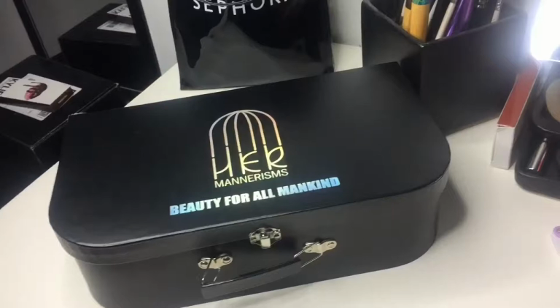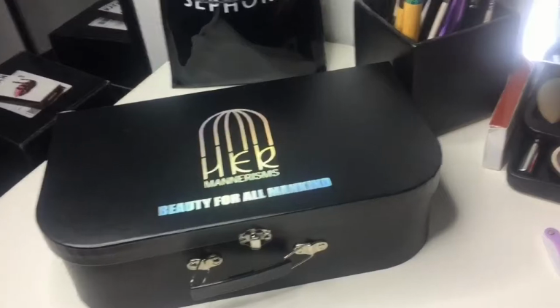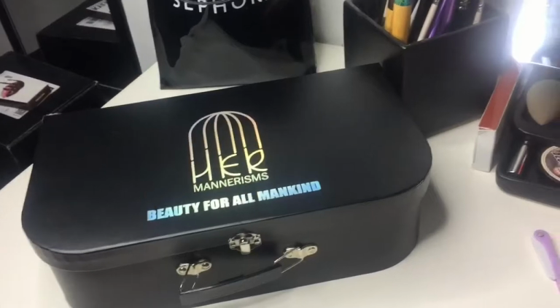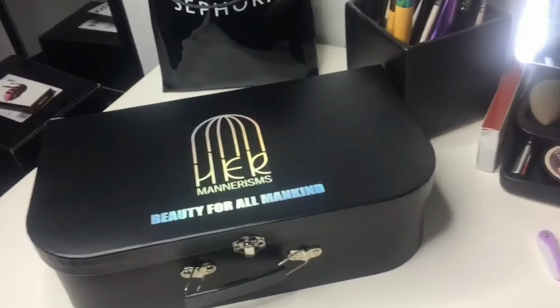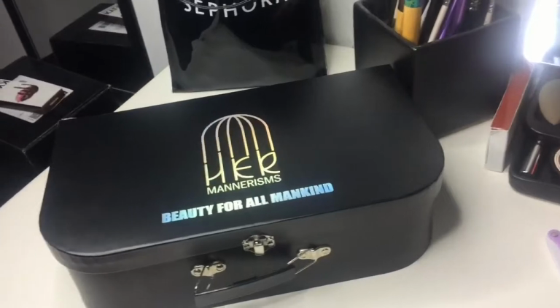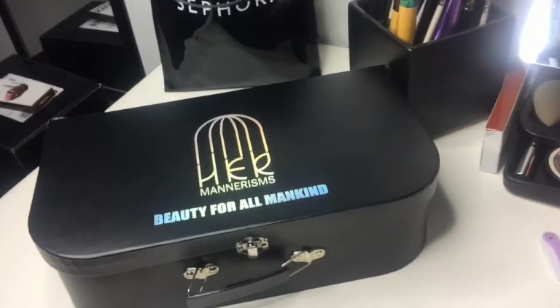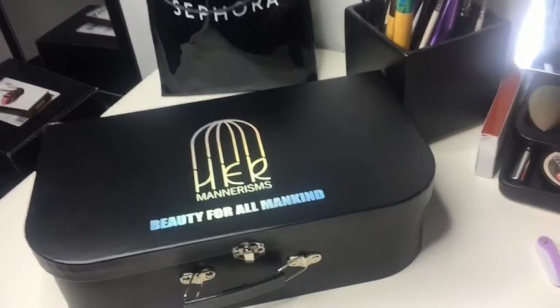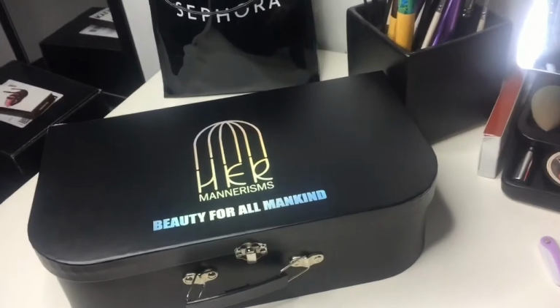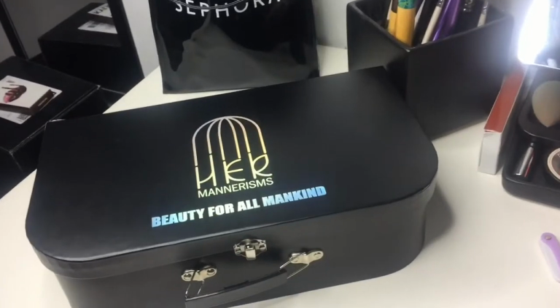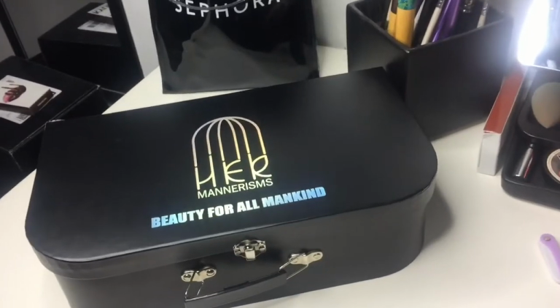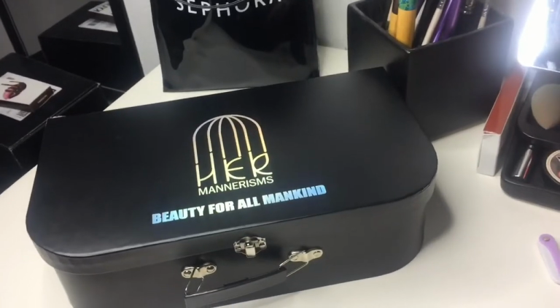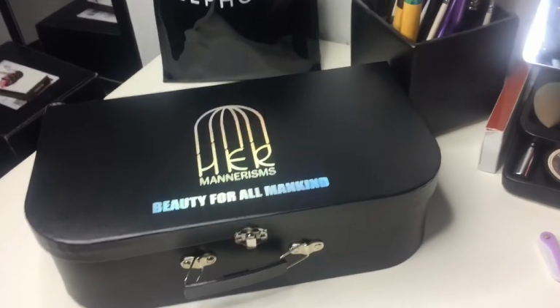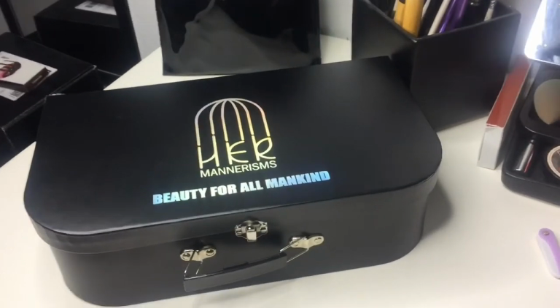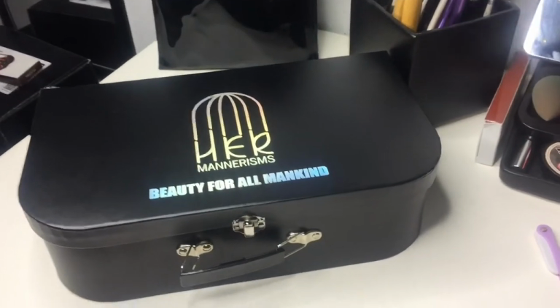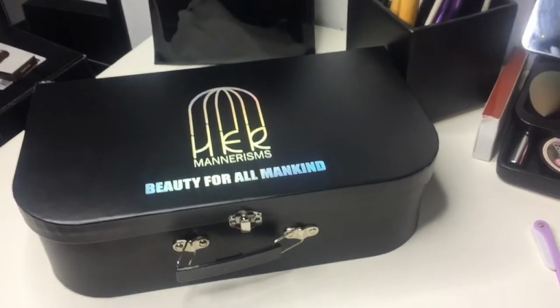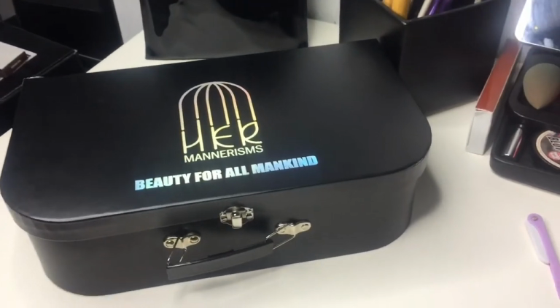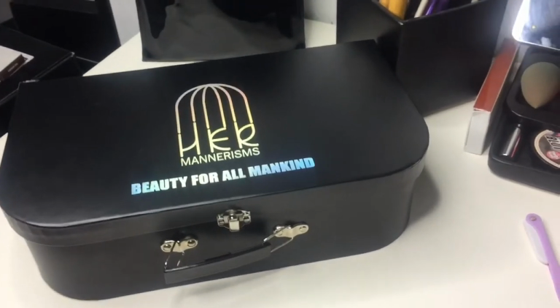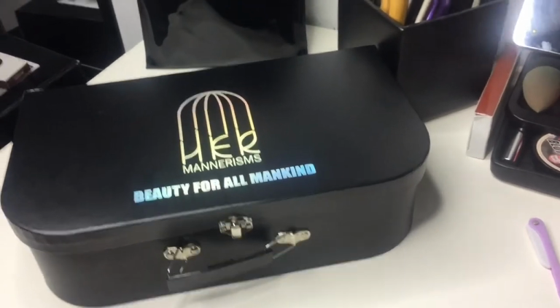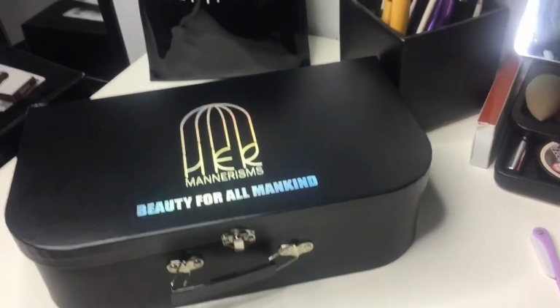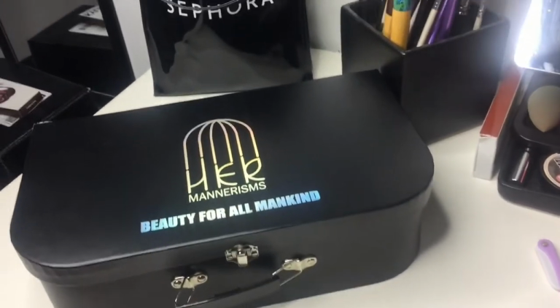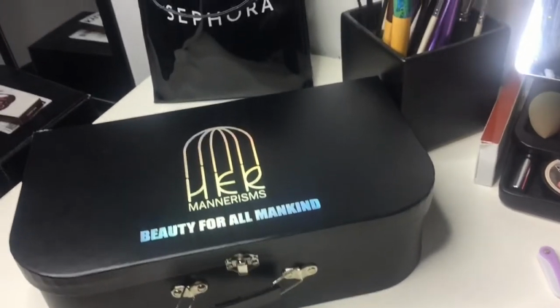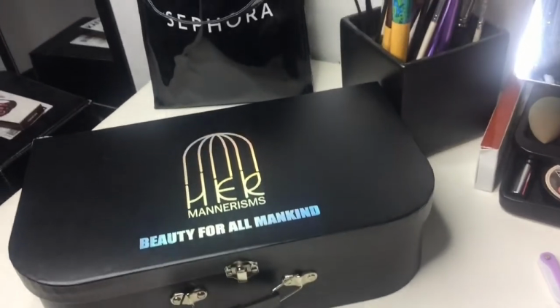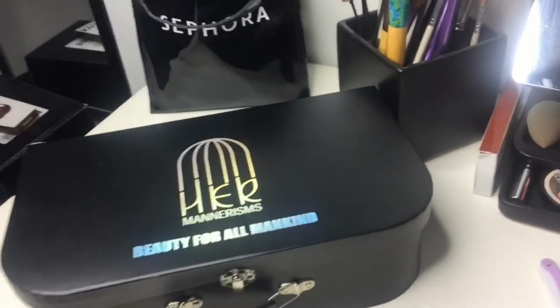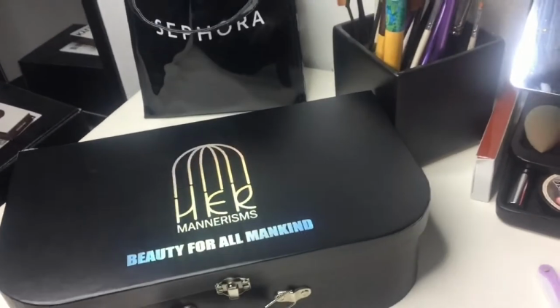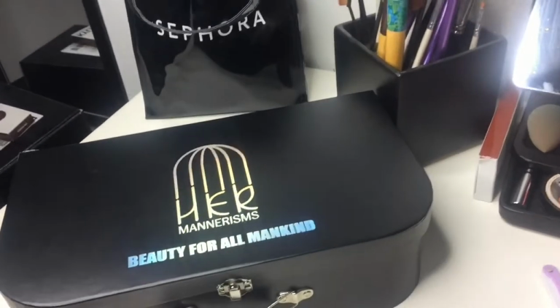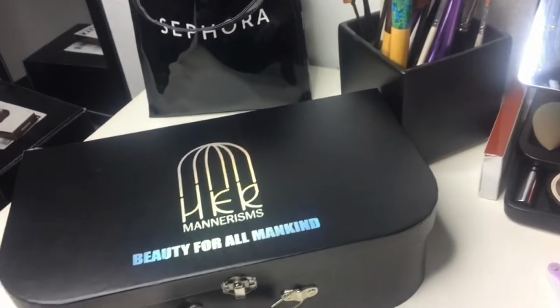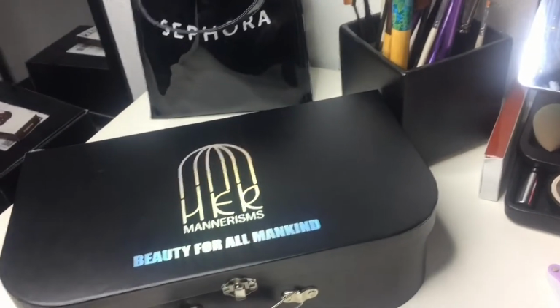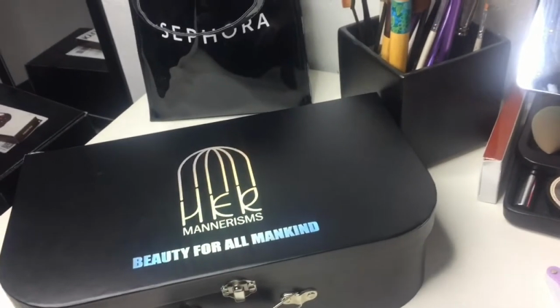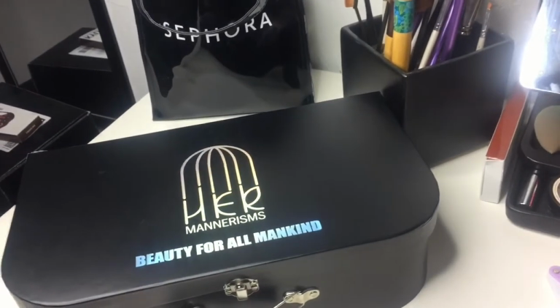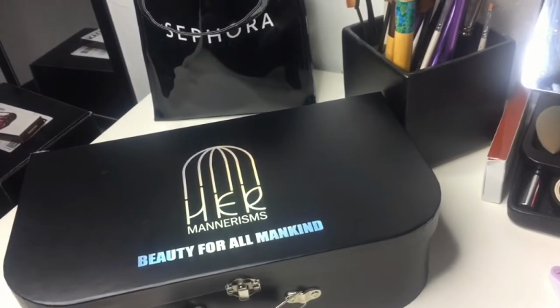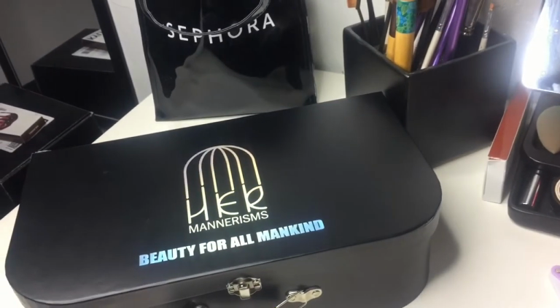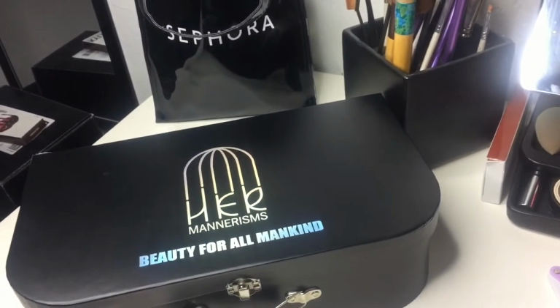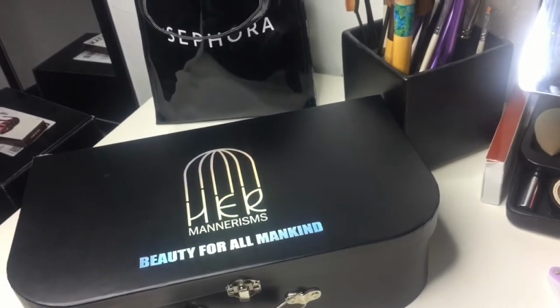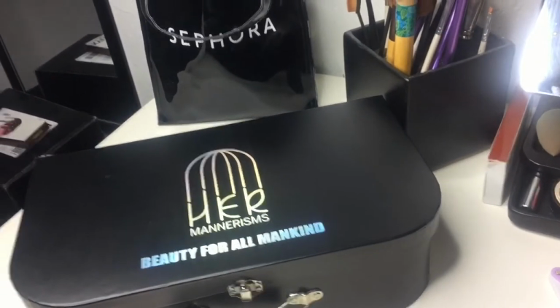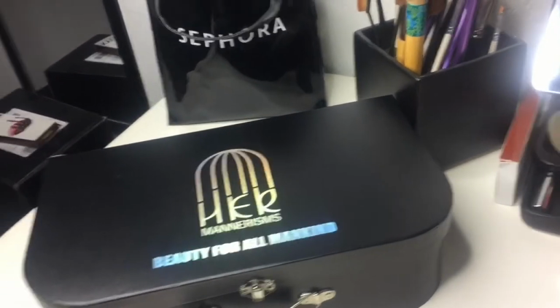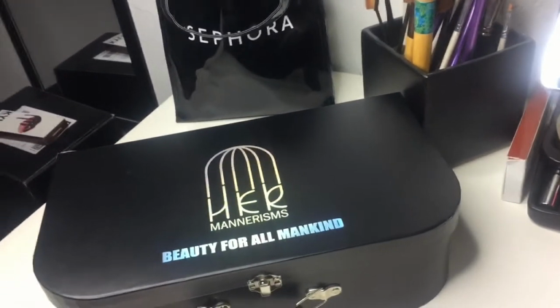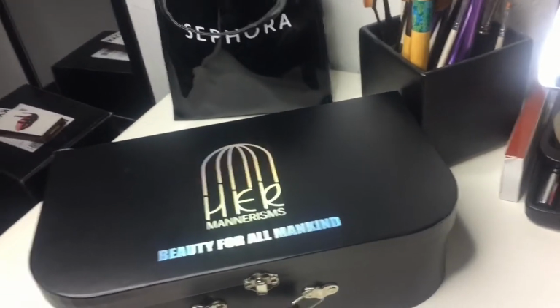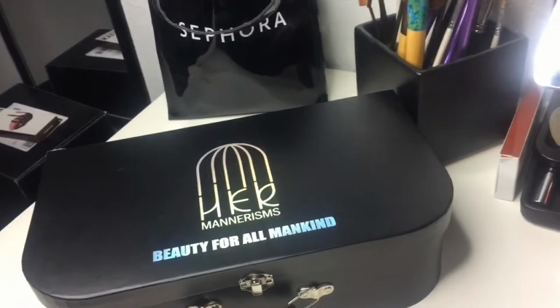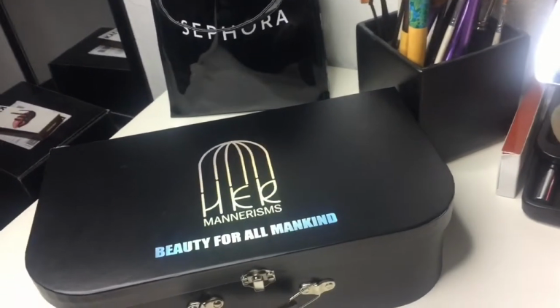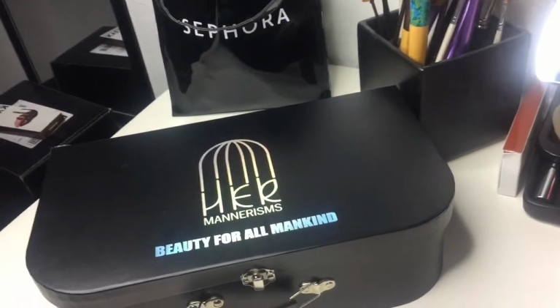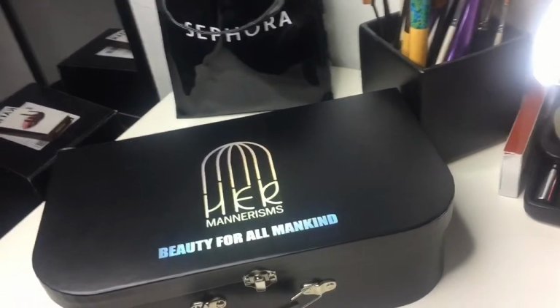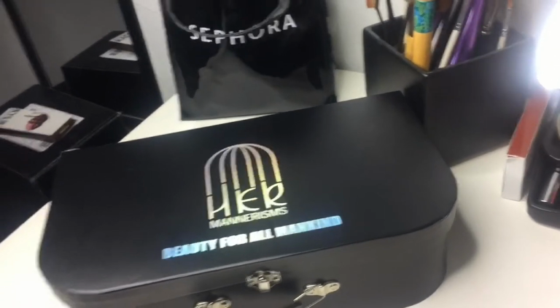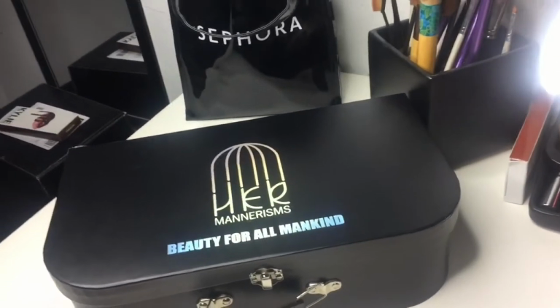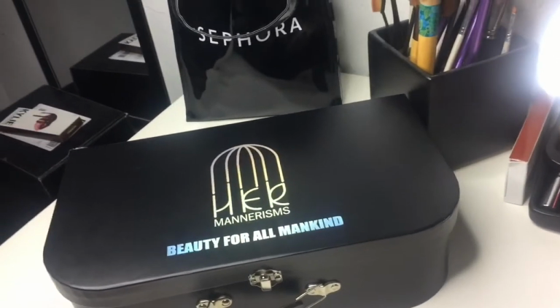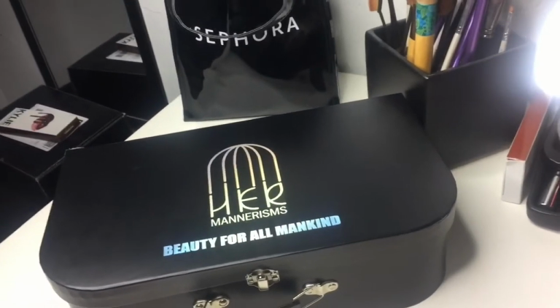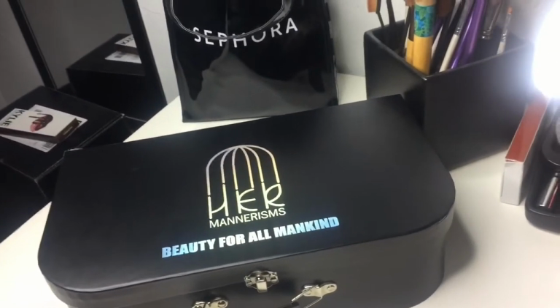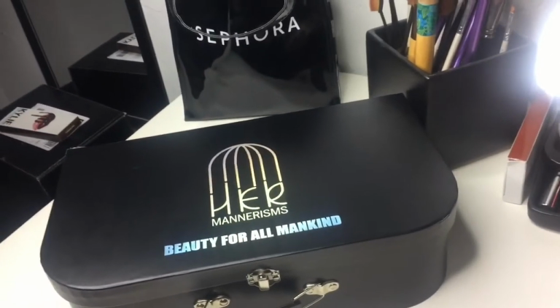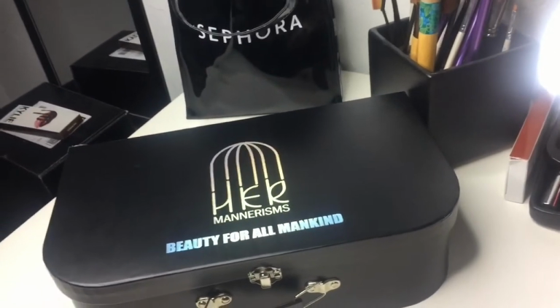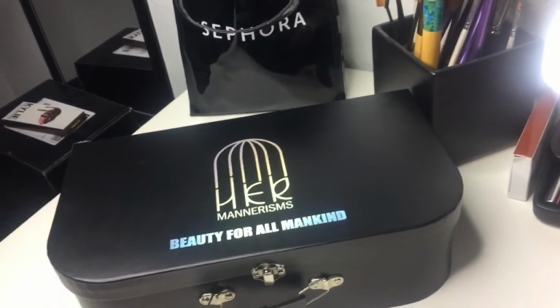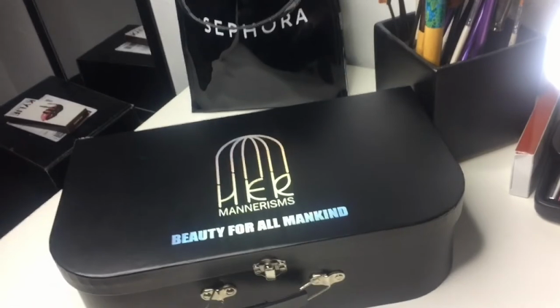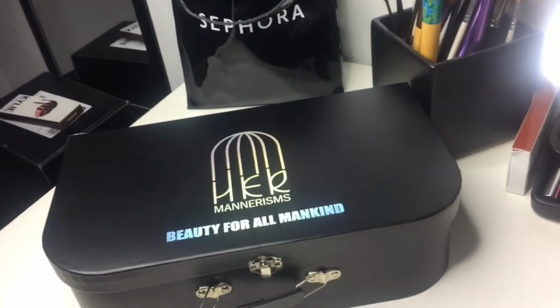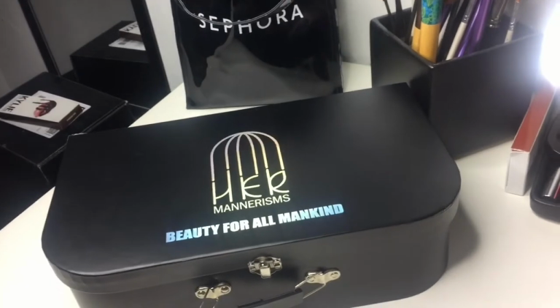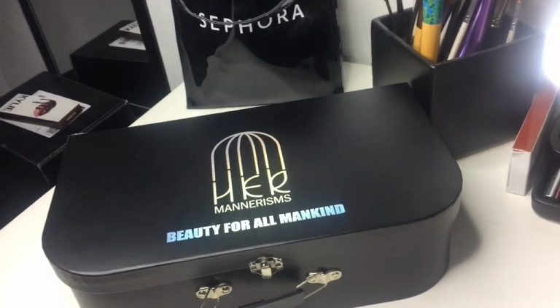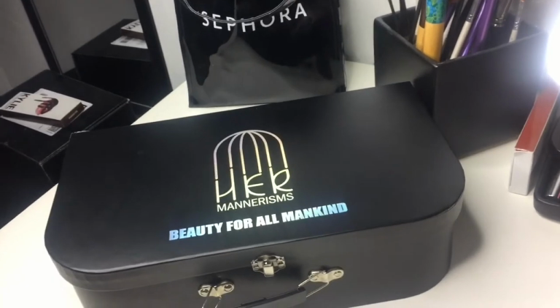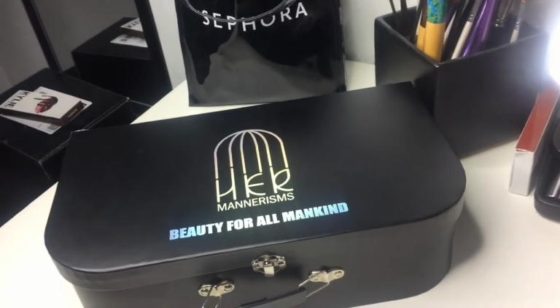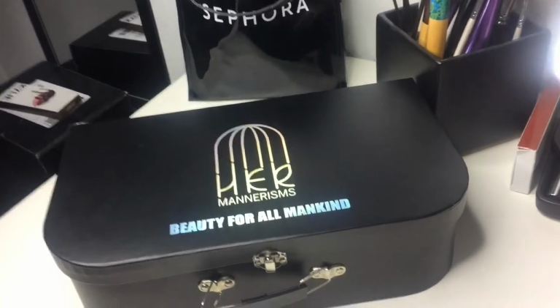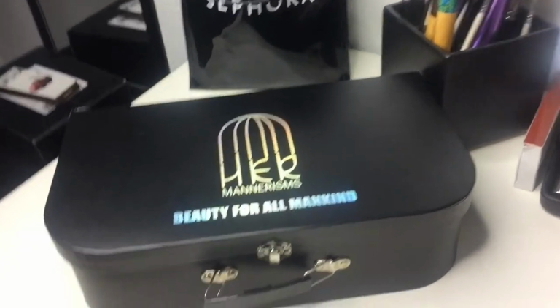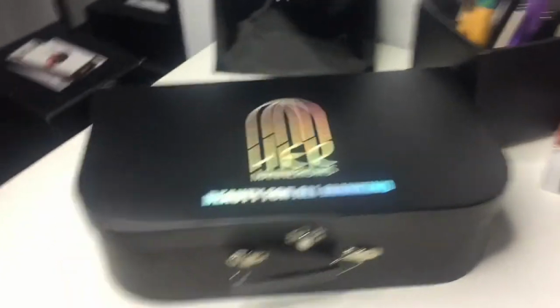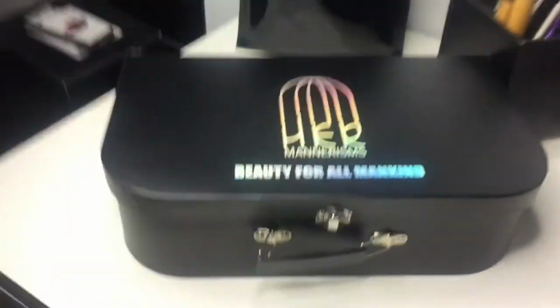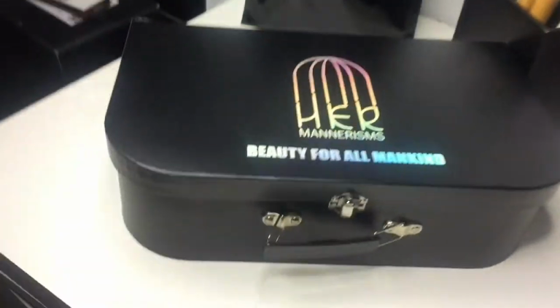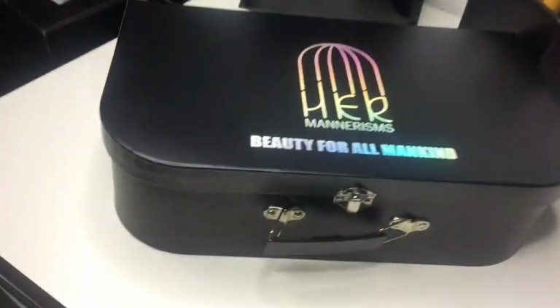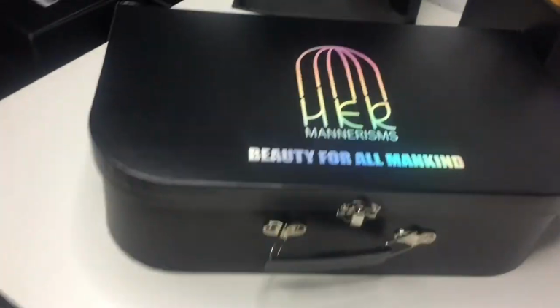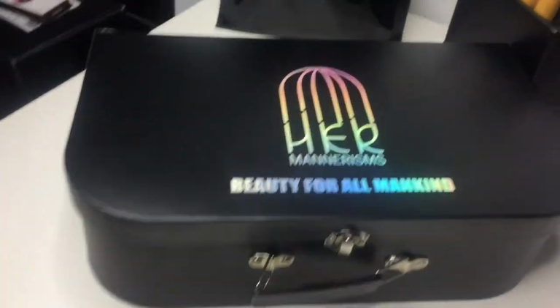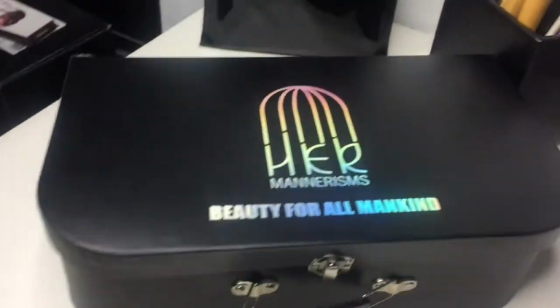Hey YouTube! Welcome back to my channel. So today I'm going to be showing you guys this box right here.